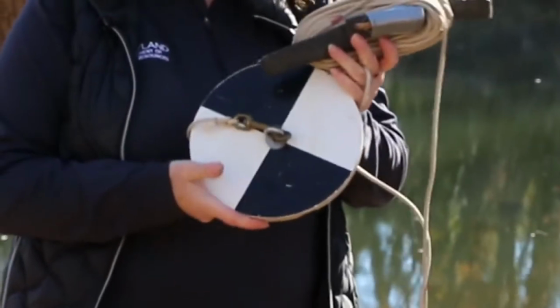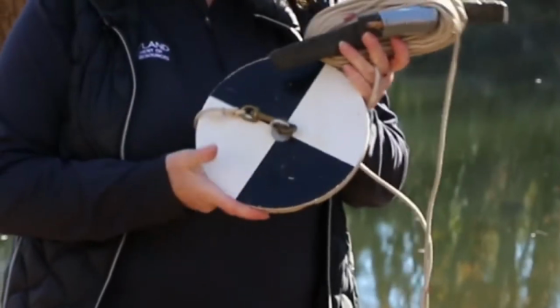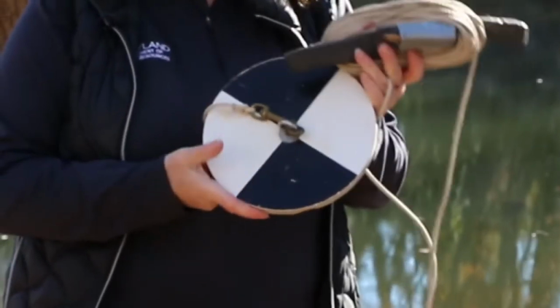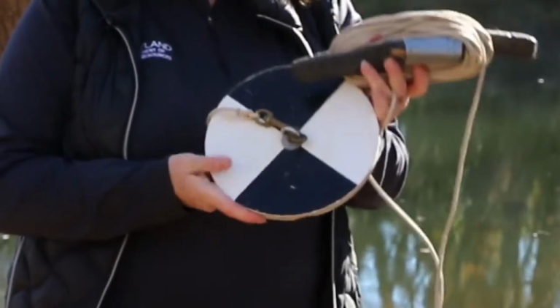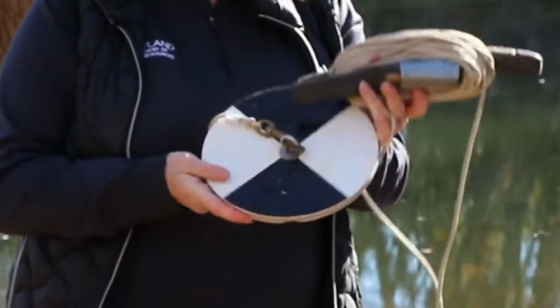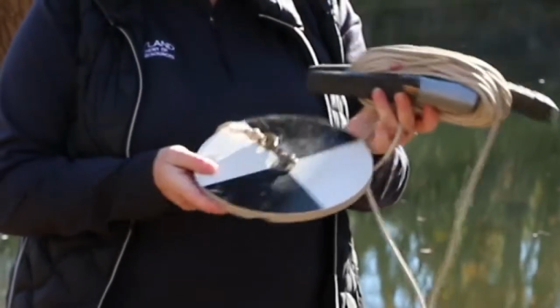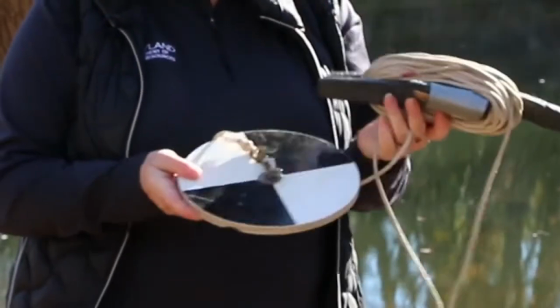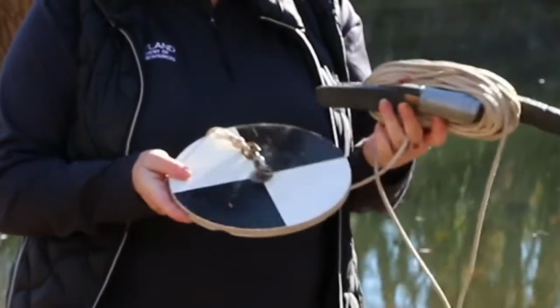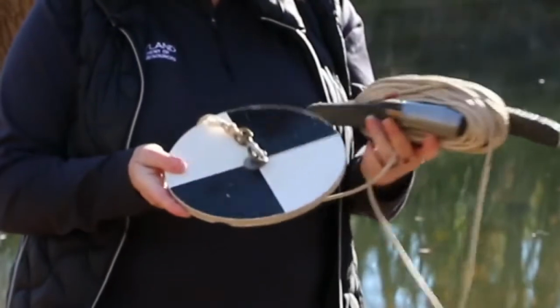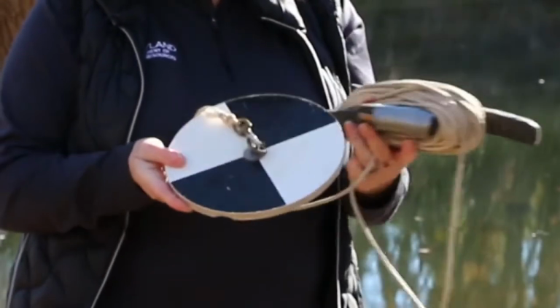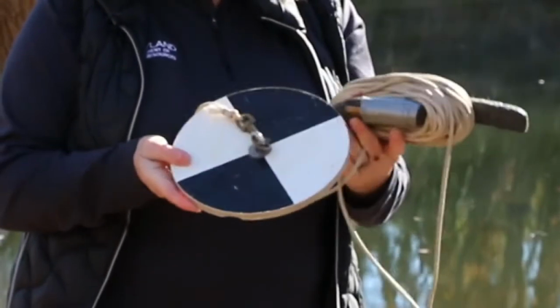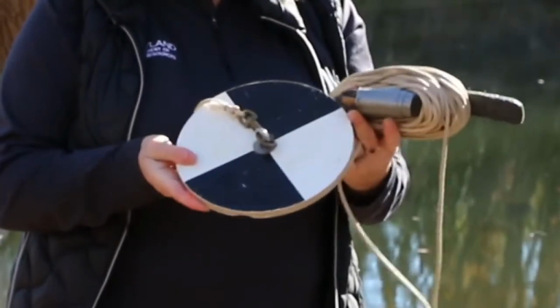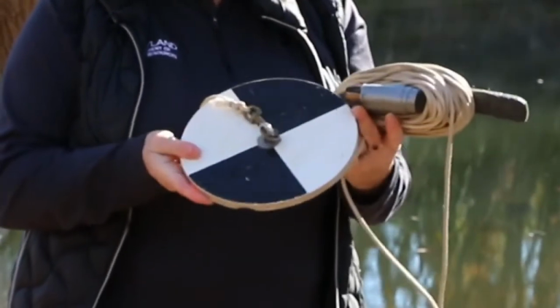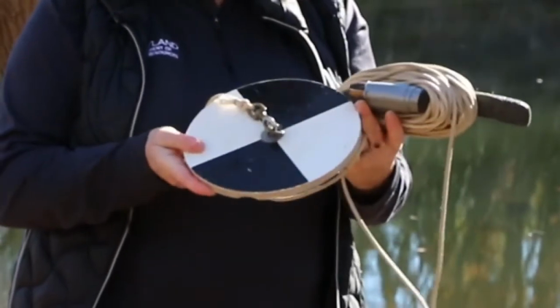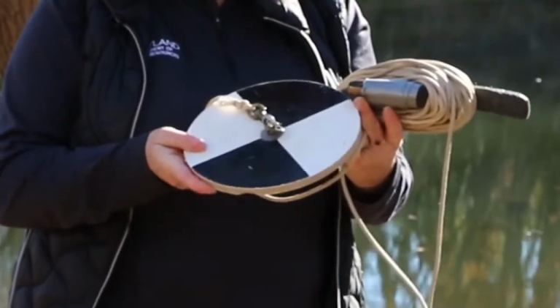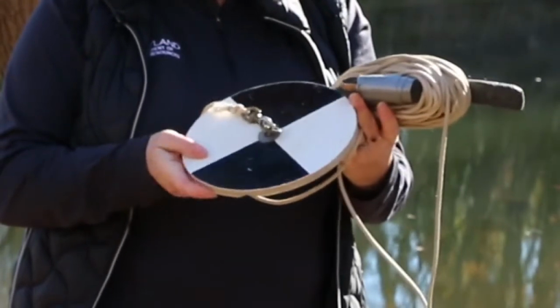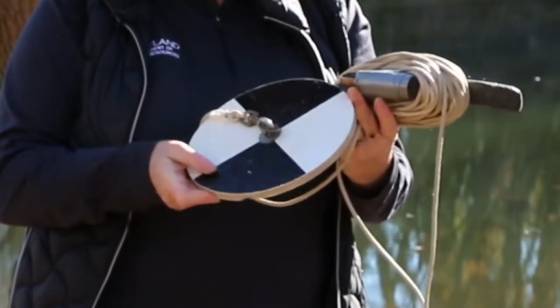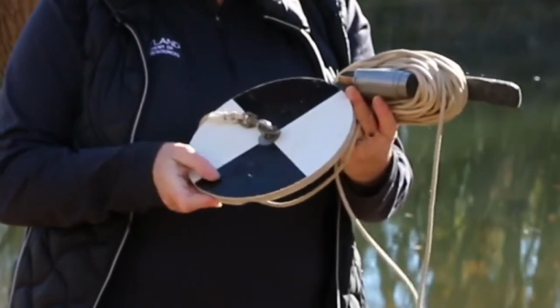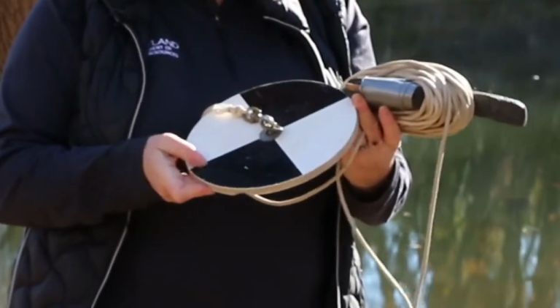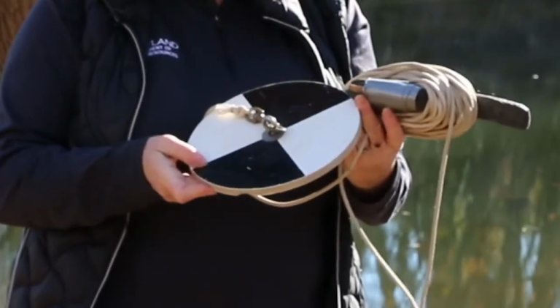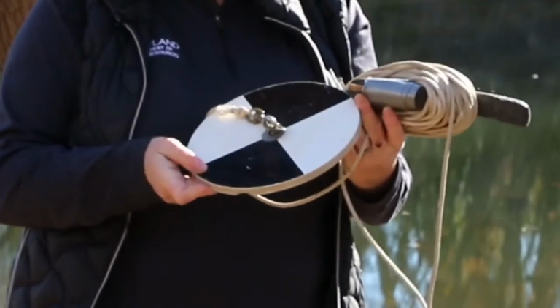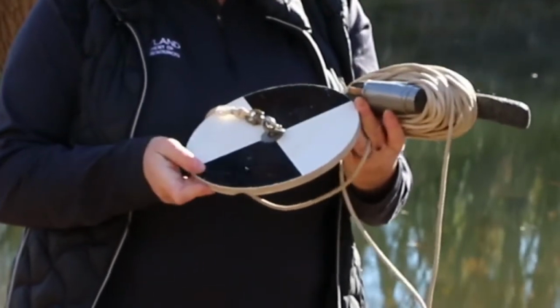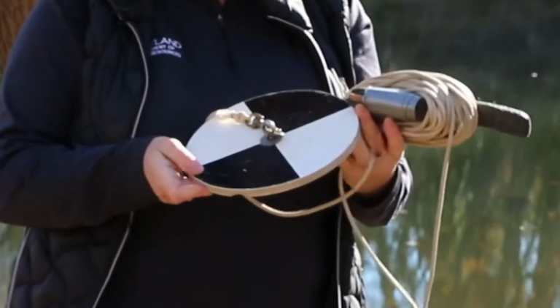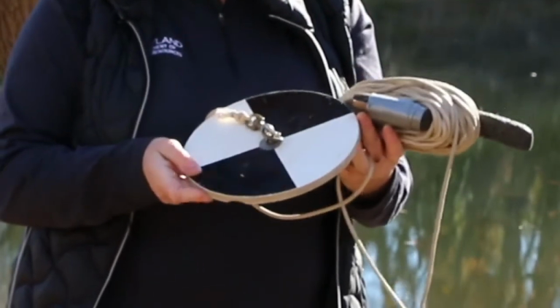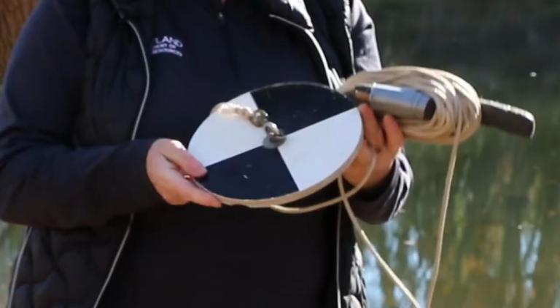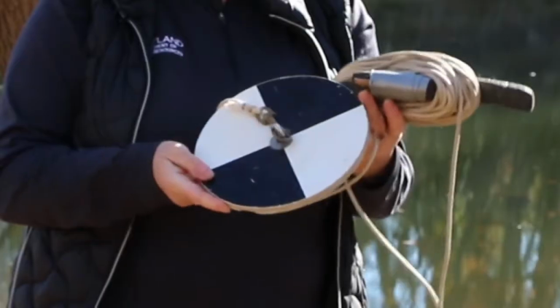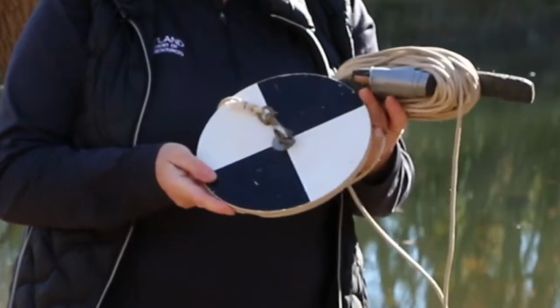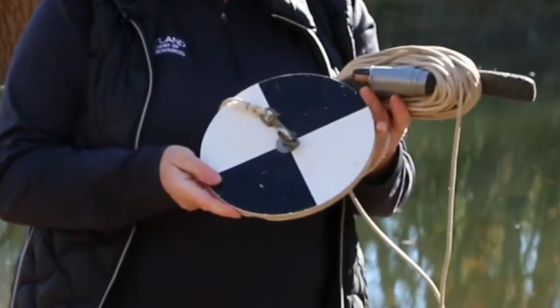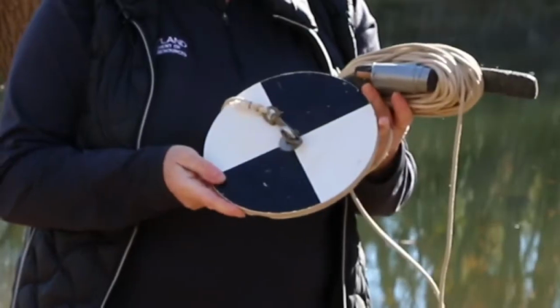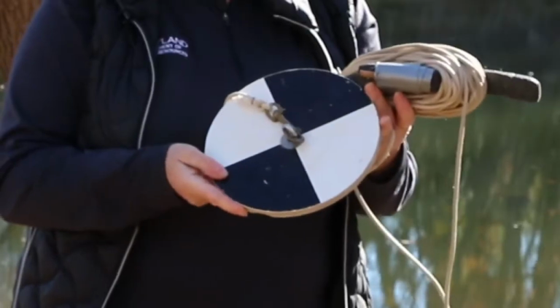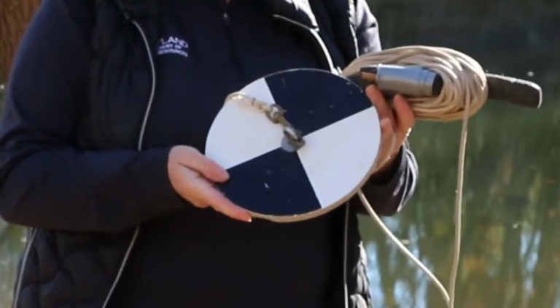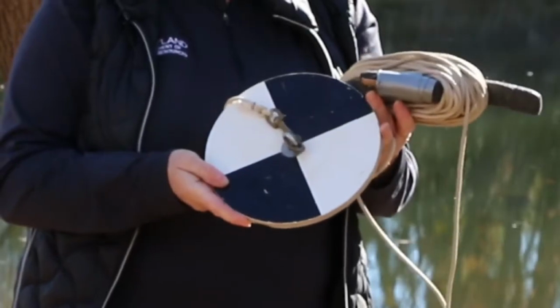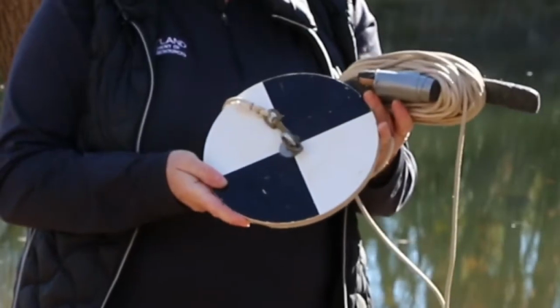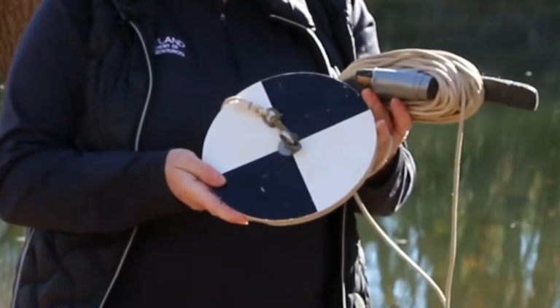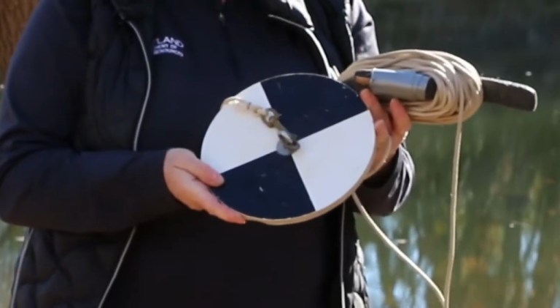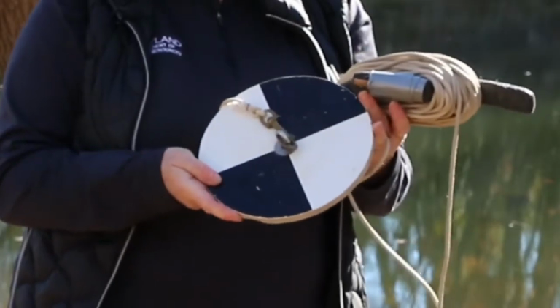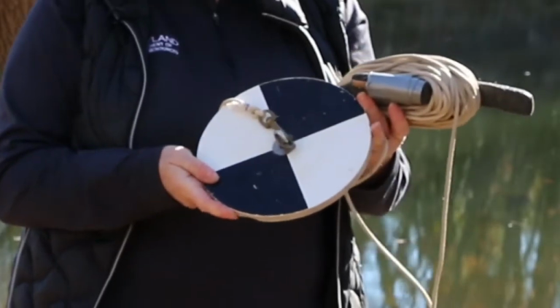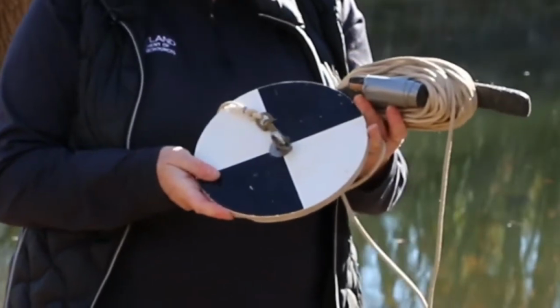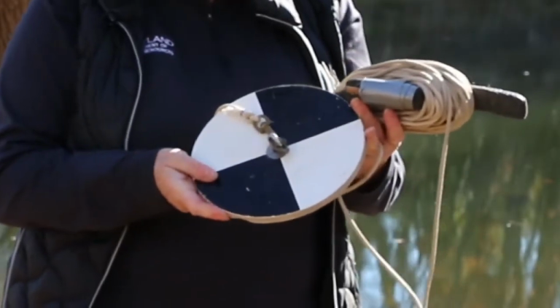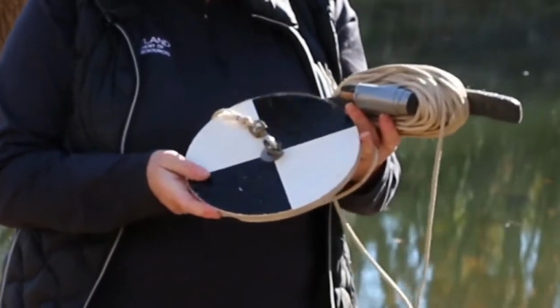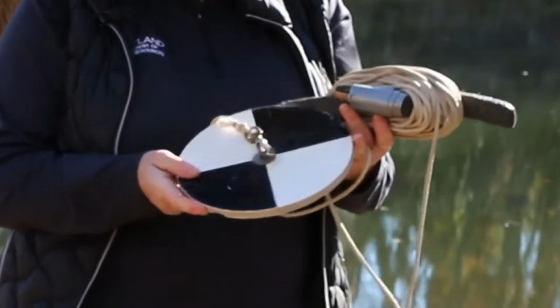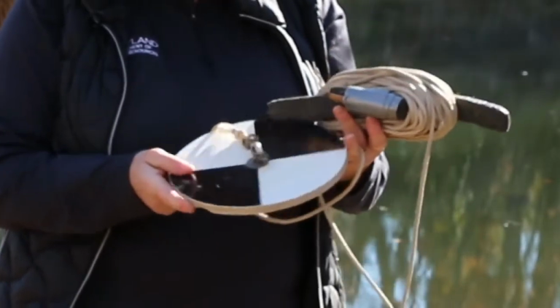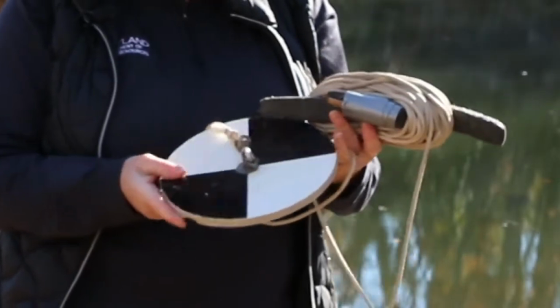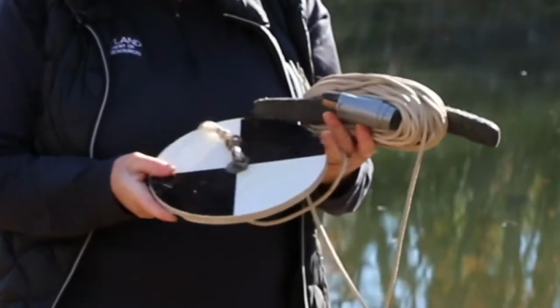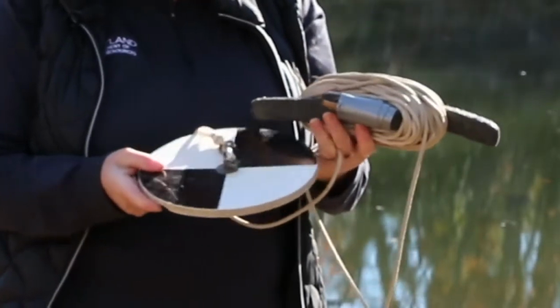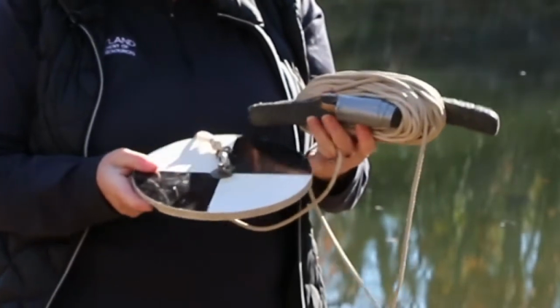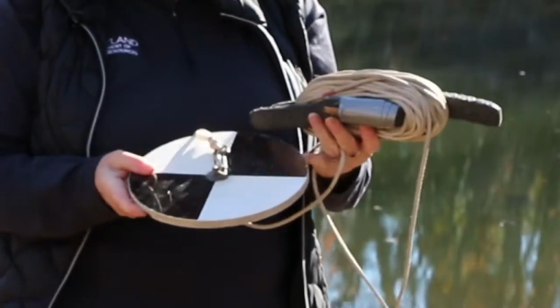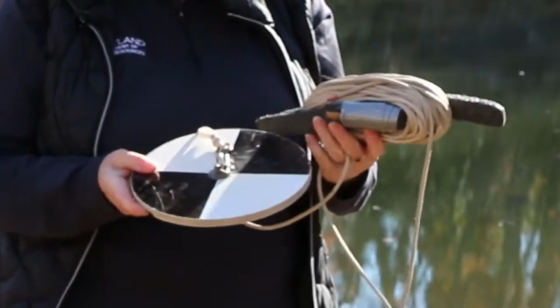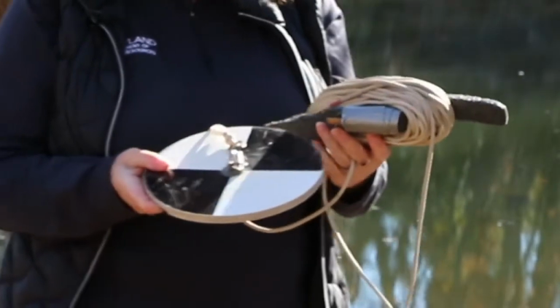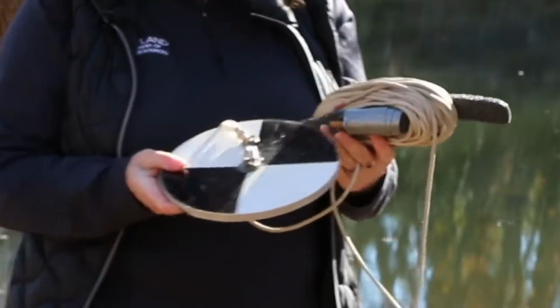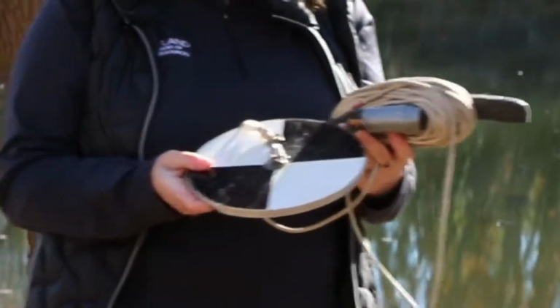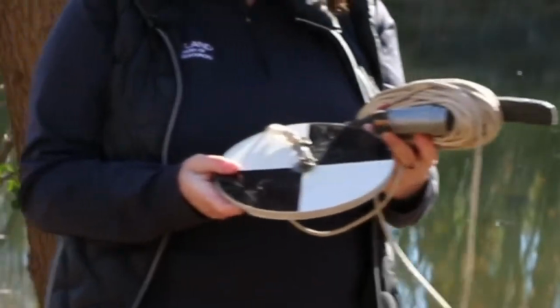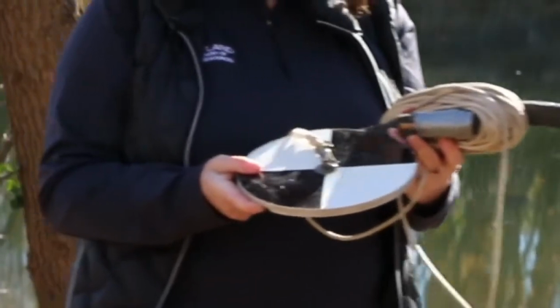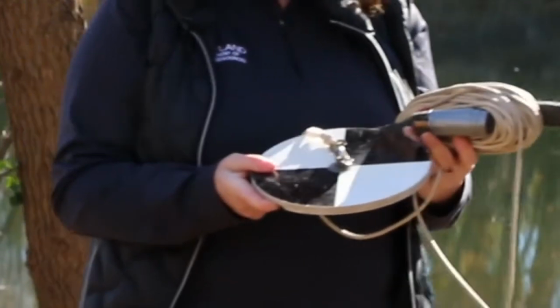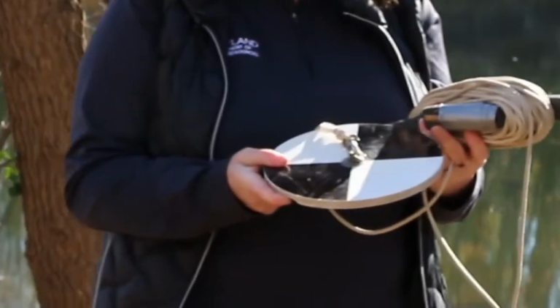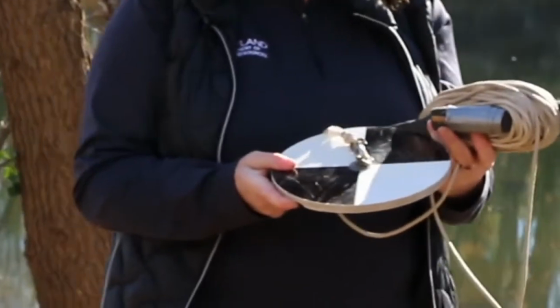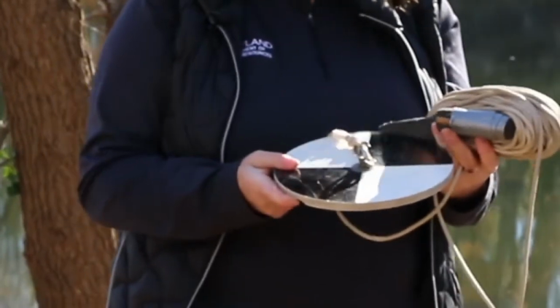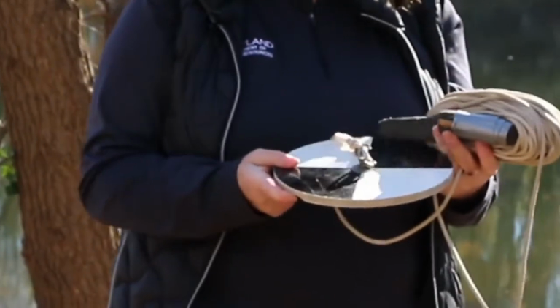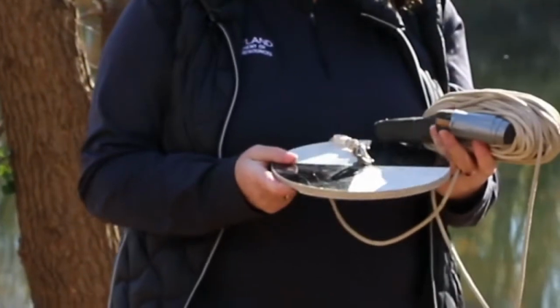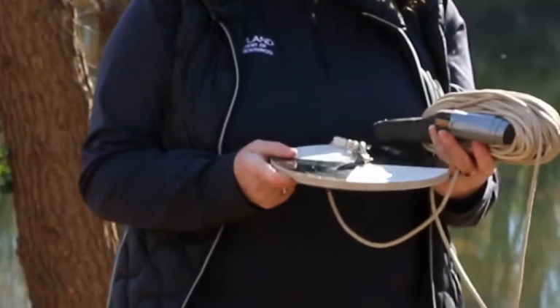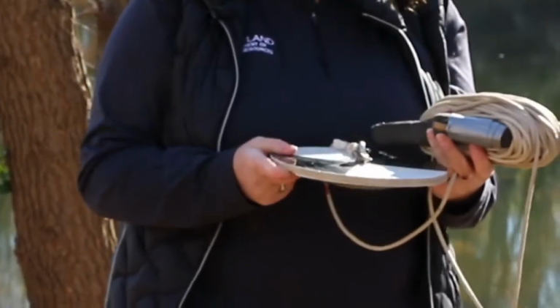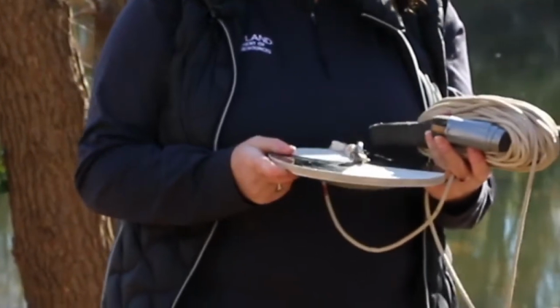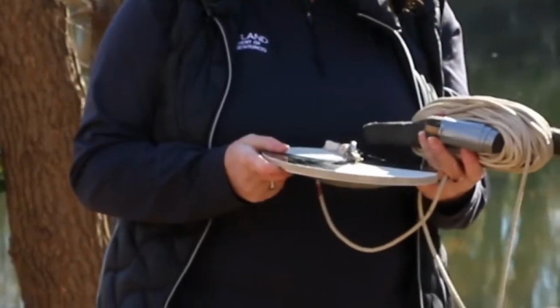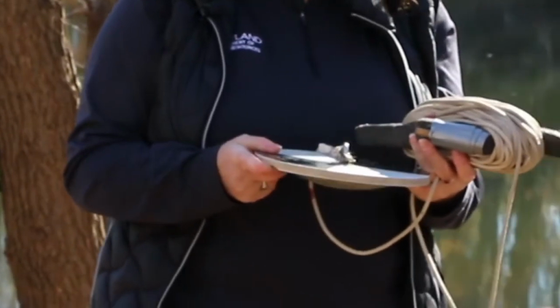A Secchi disc is a round black and white disc that's about 8 inches wide. It has a meter measurement on it.